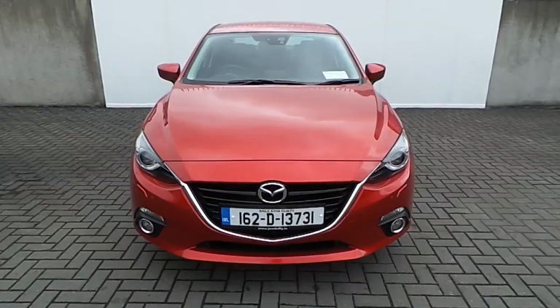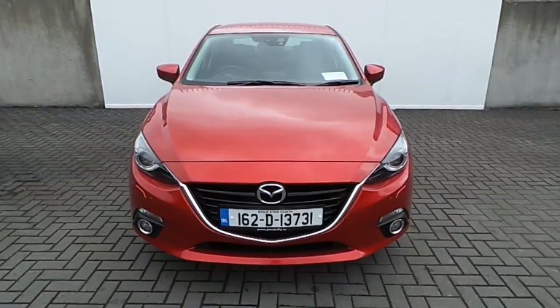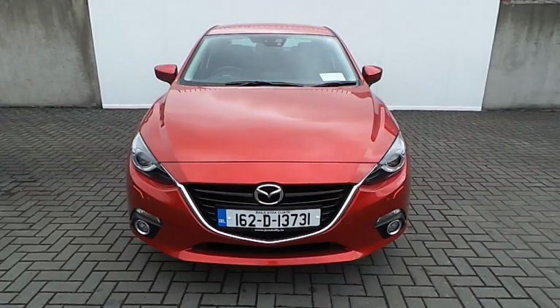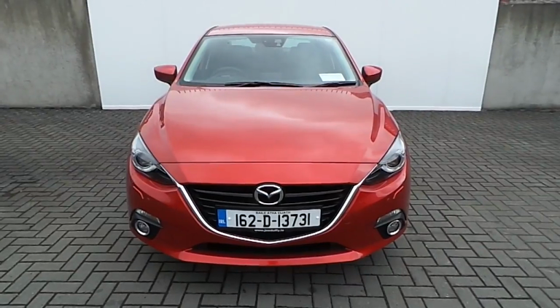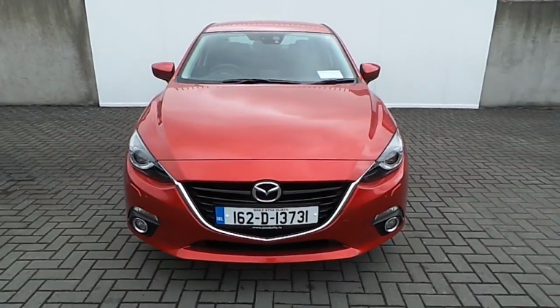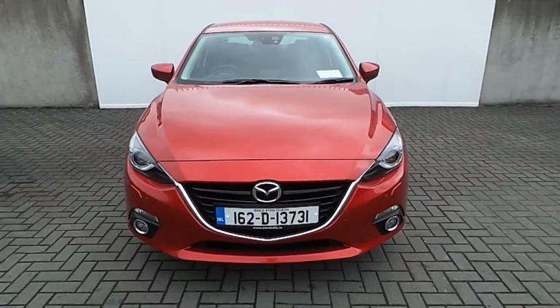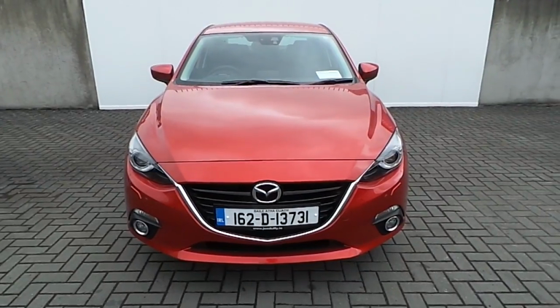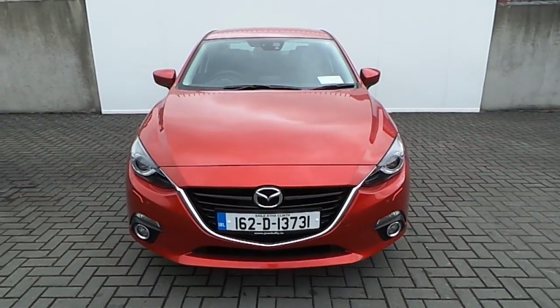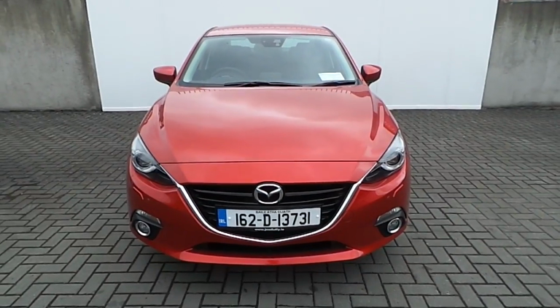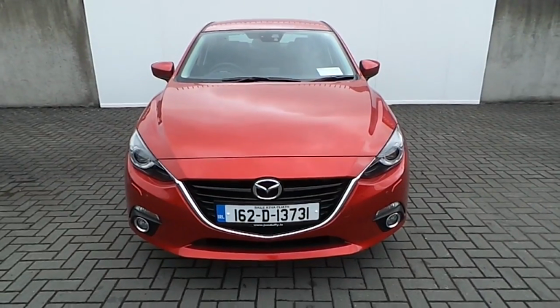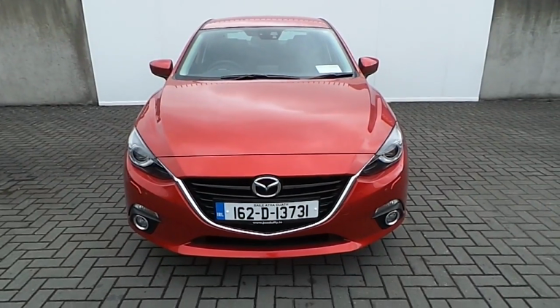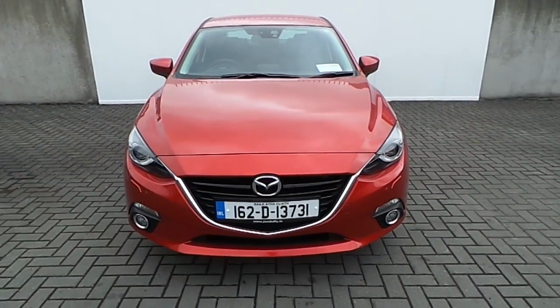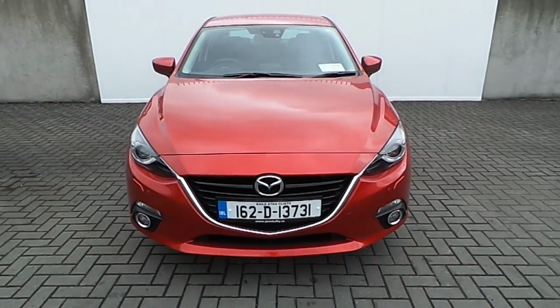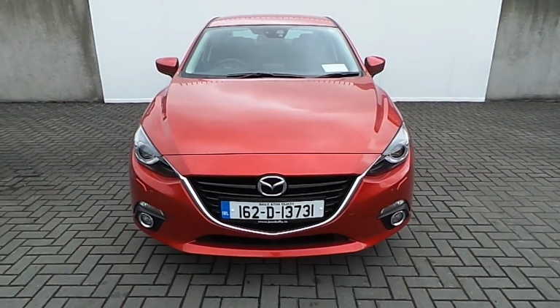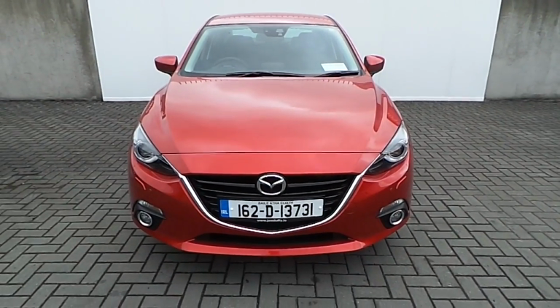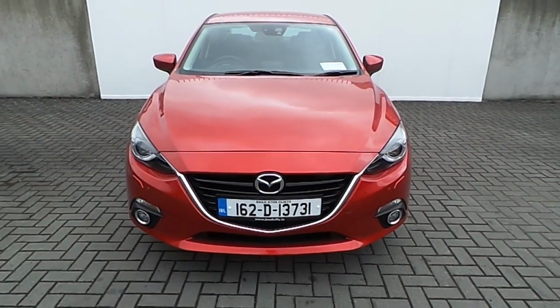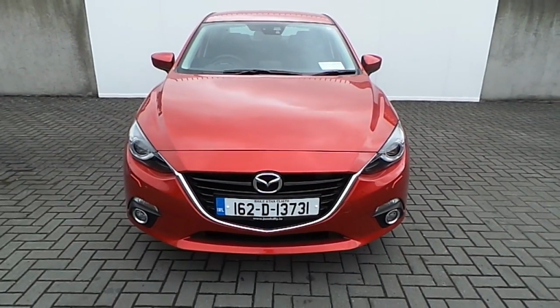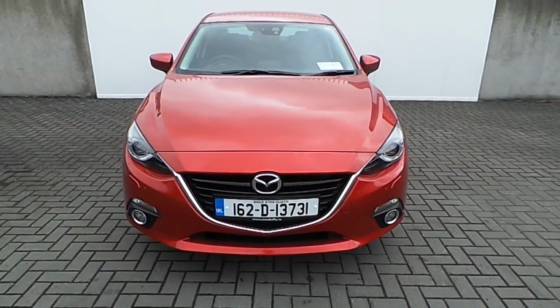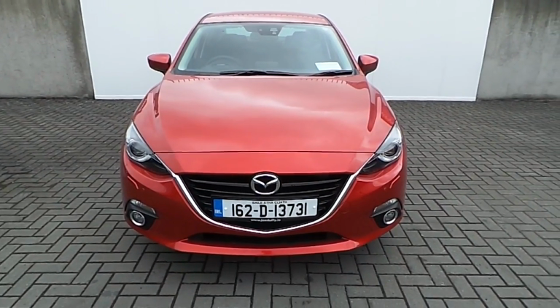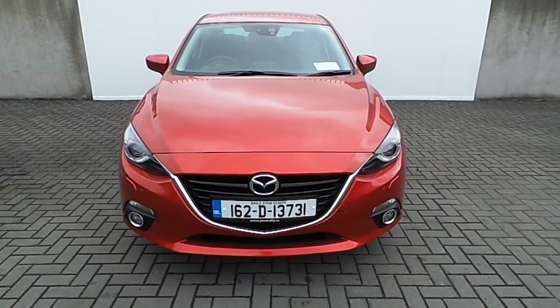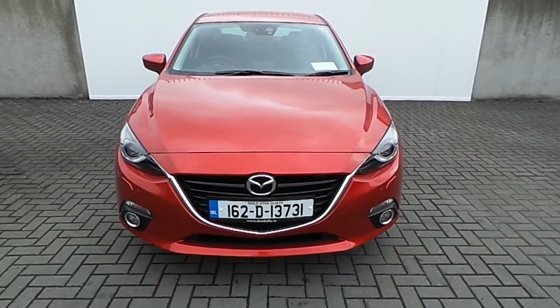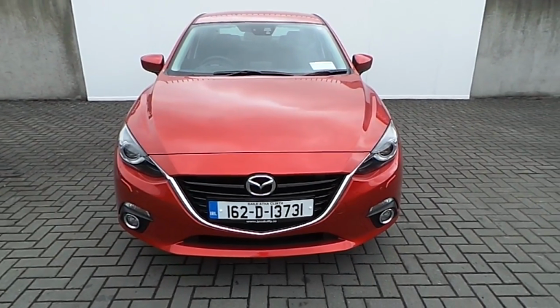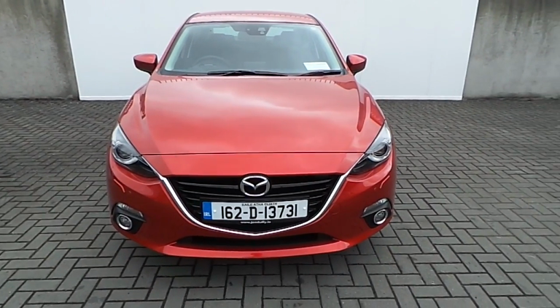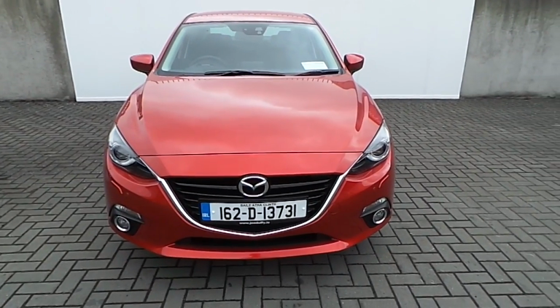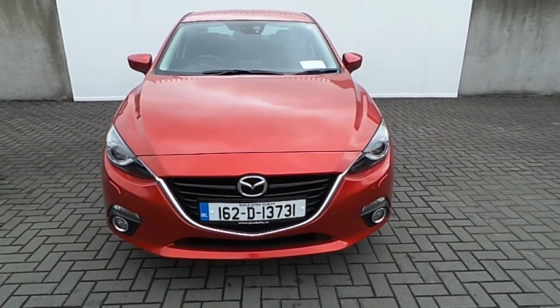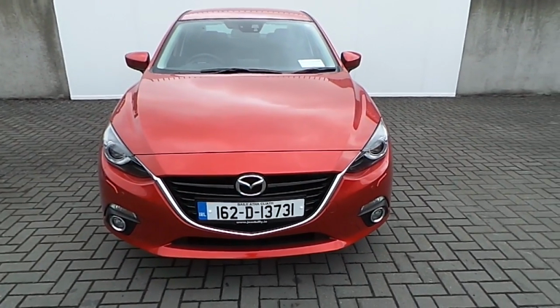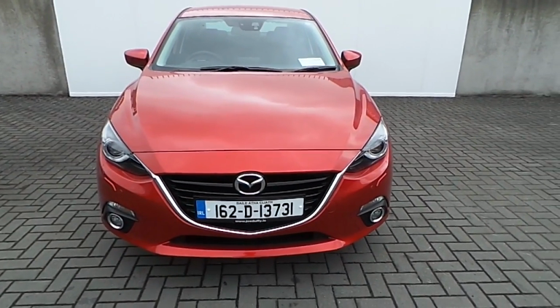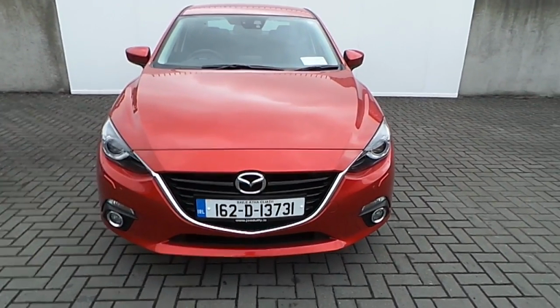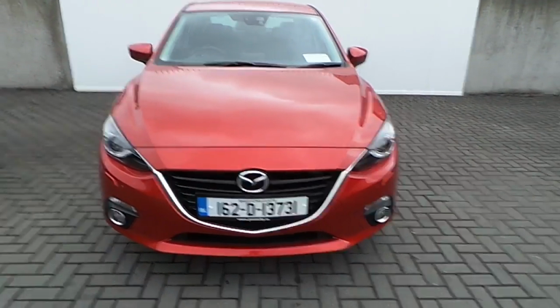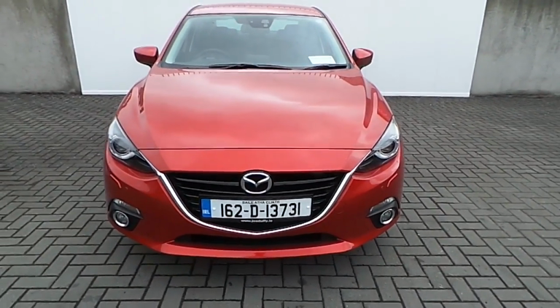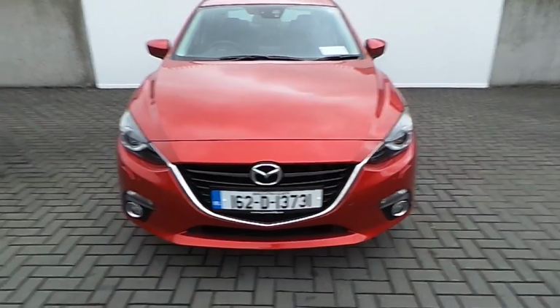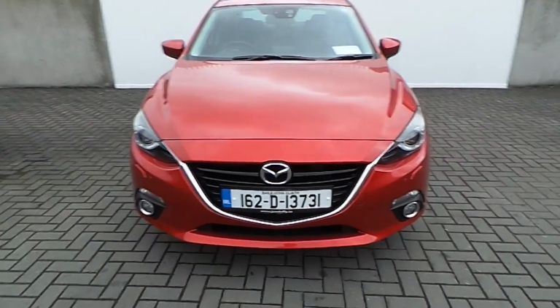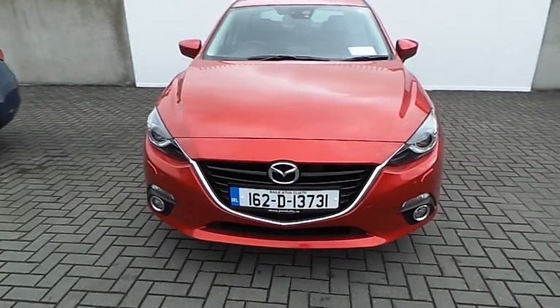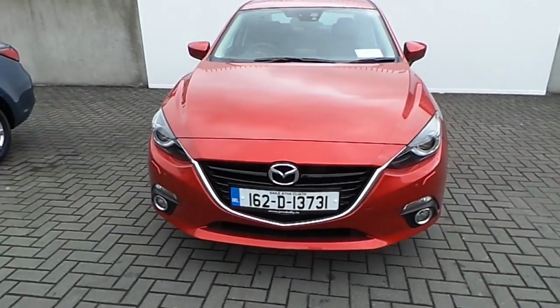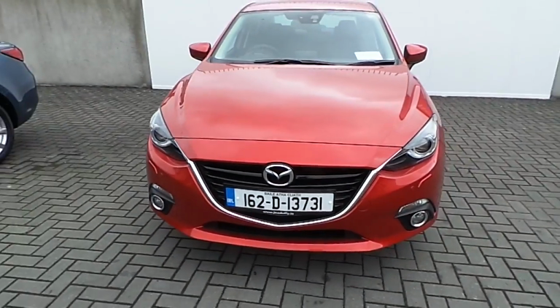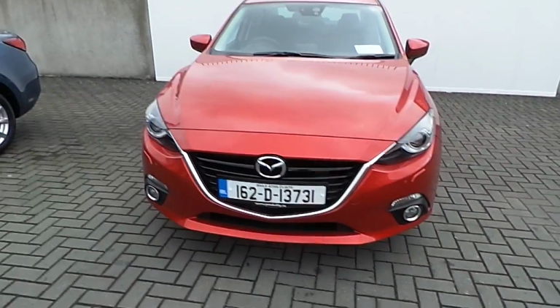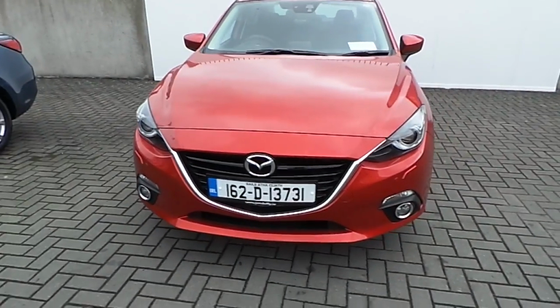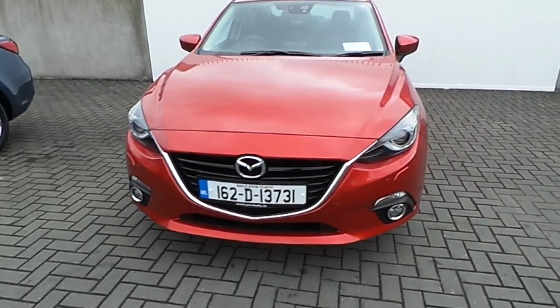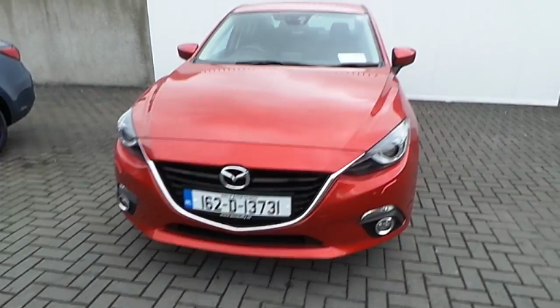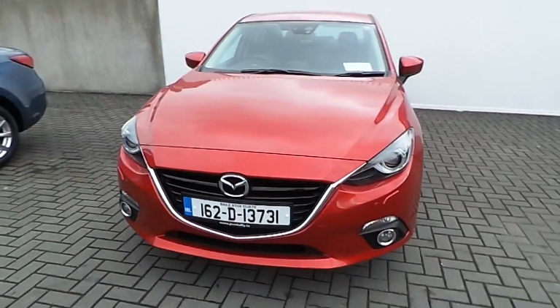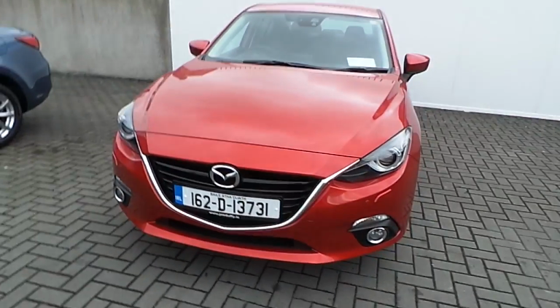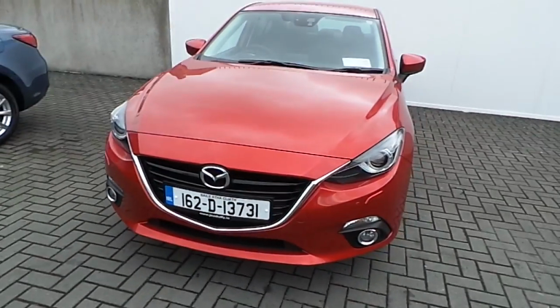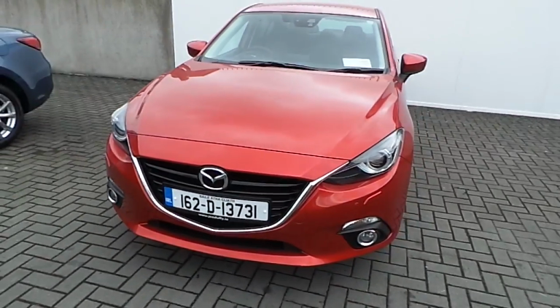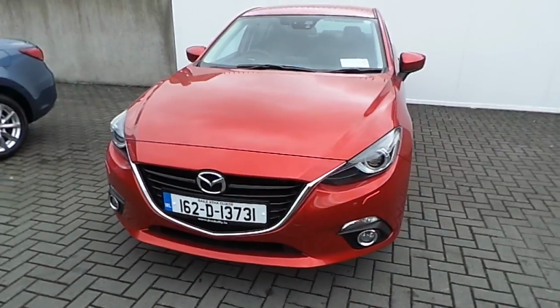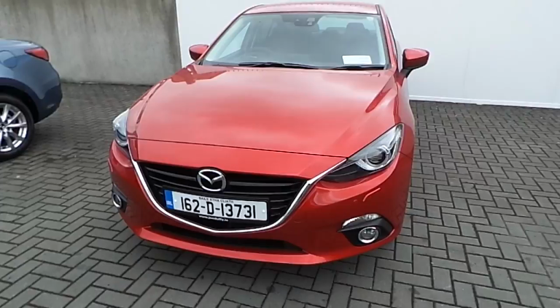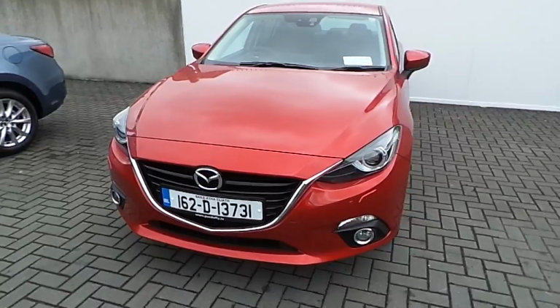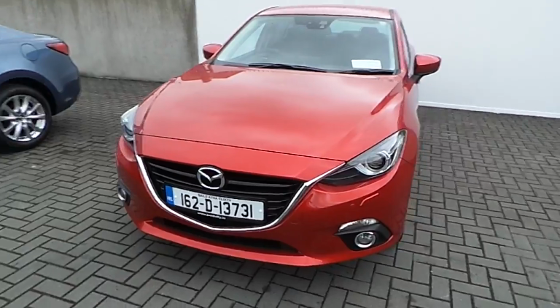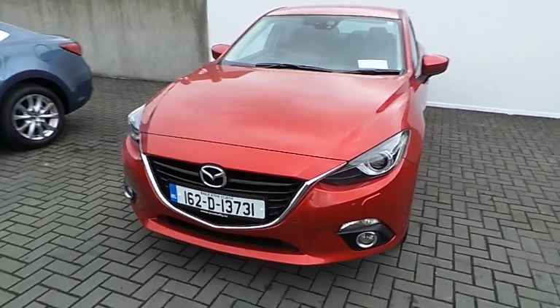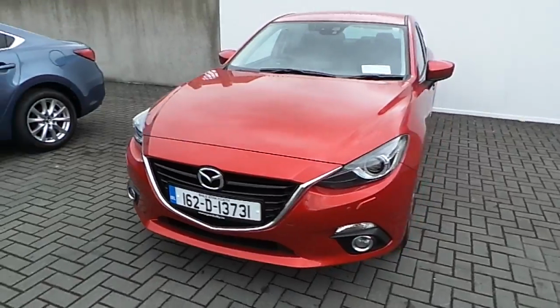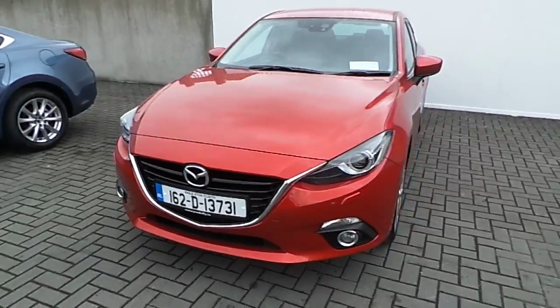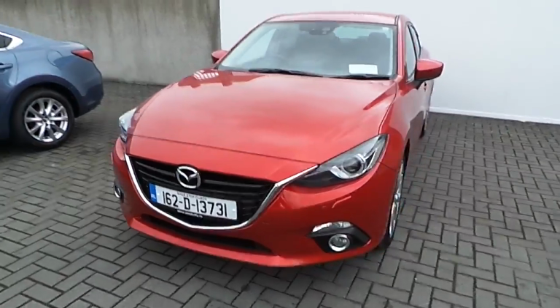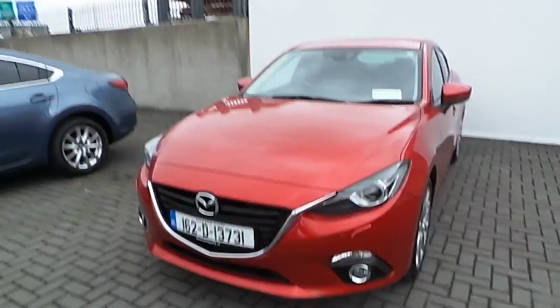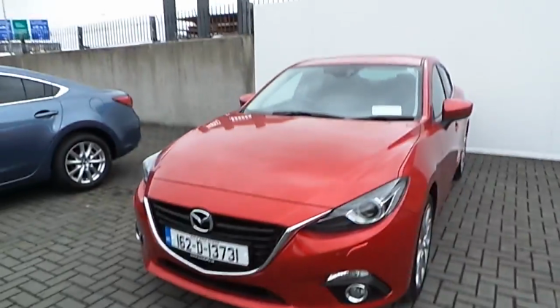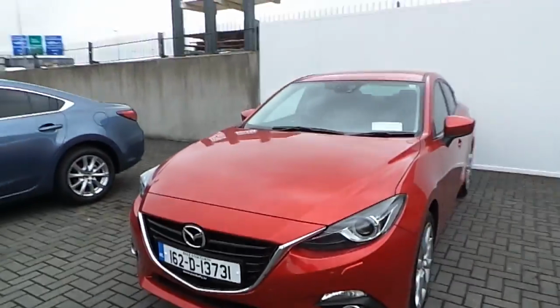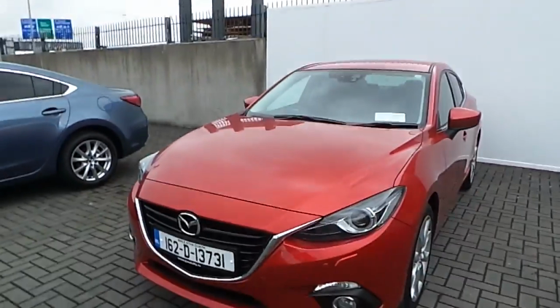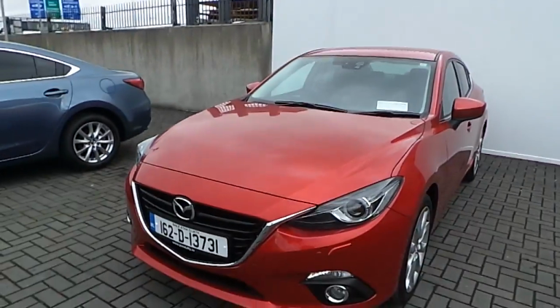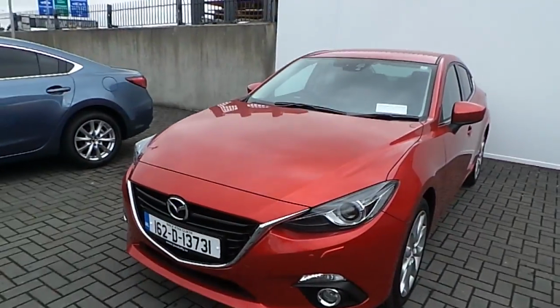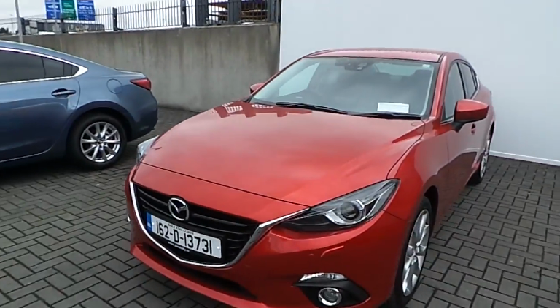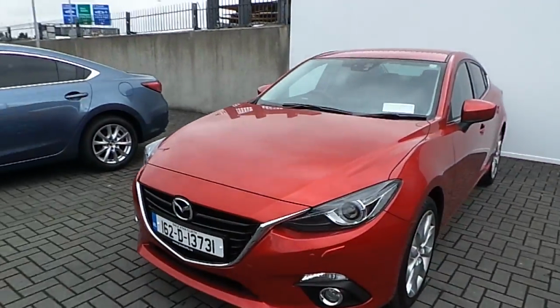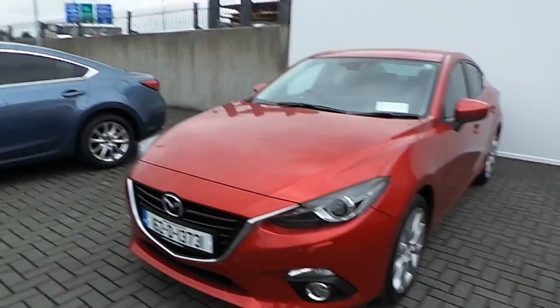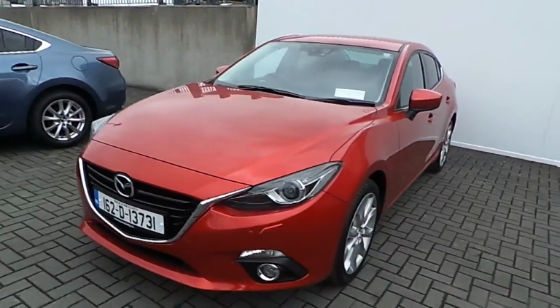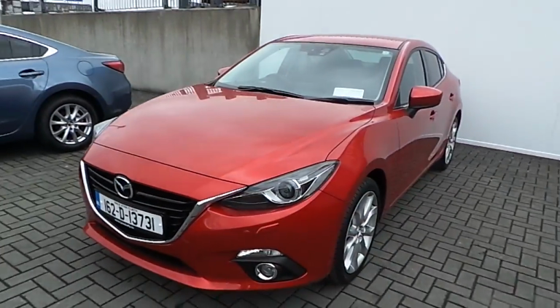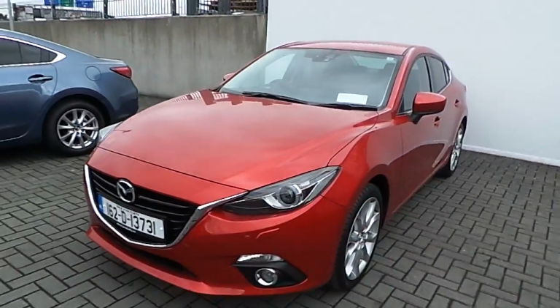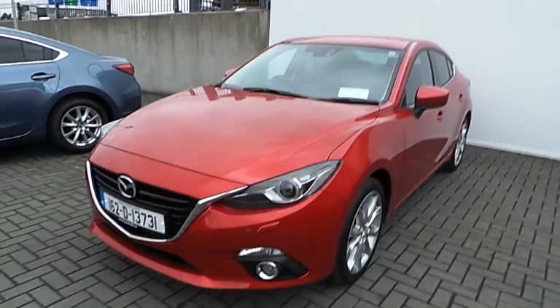Hi, welcome to Joe Duffy Mazda New Cars Online. As you can see here, I have a 162 Mazda 3 here. It comes in red.